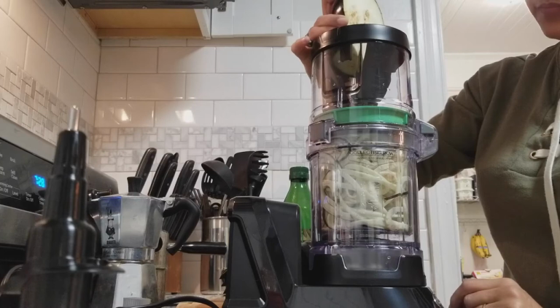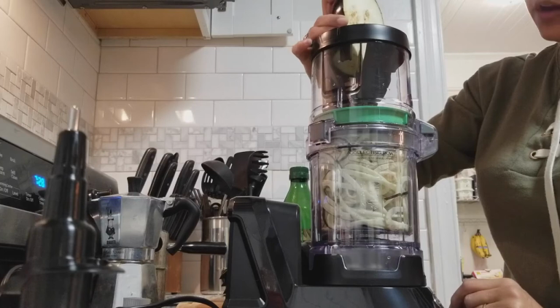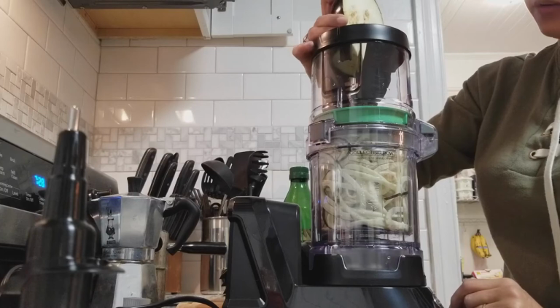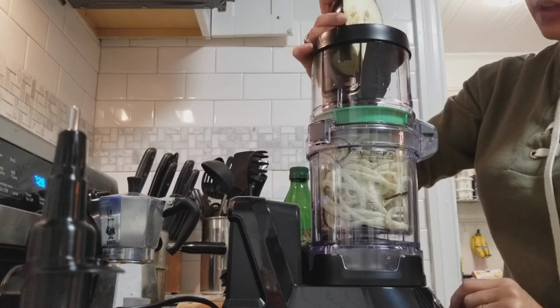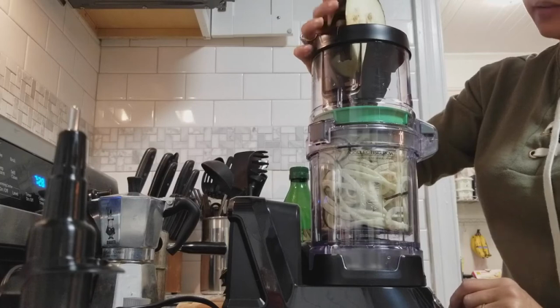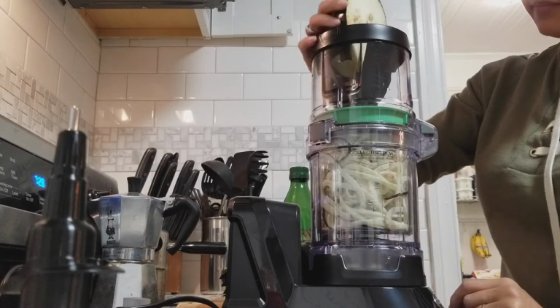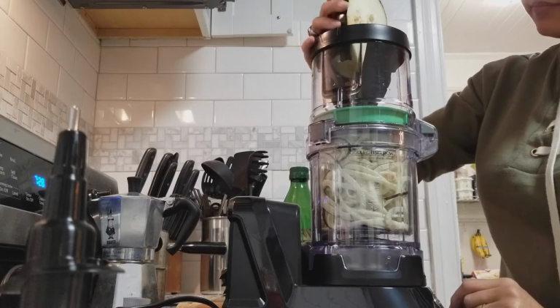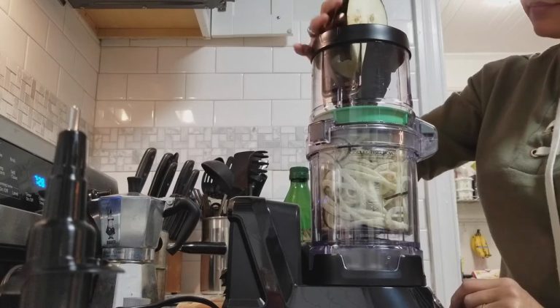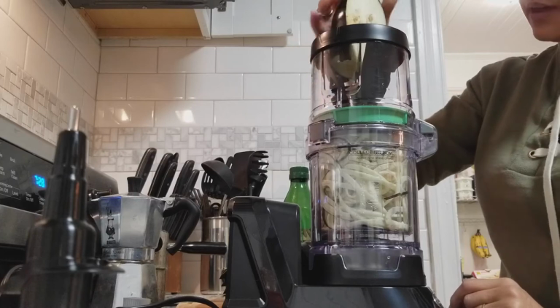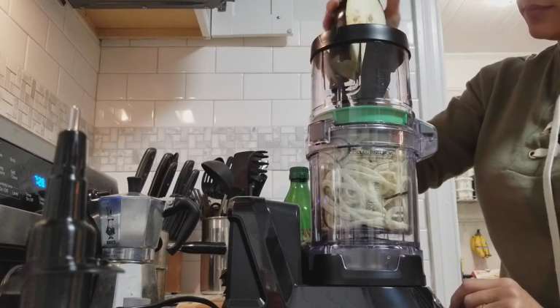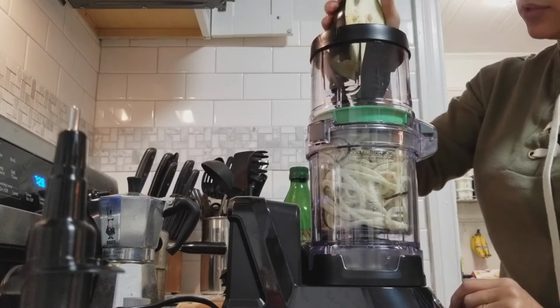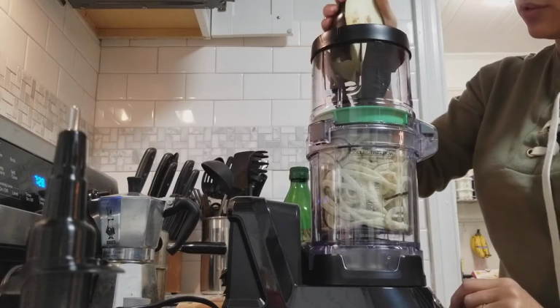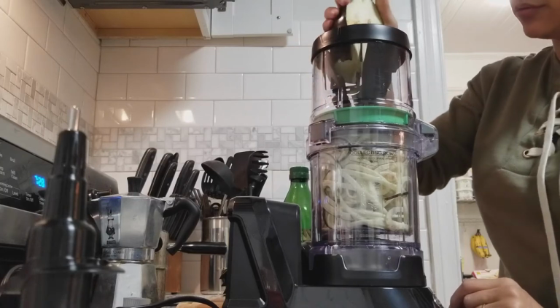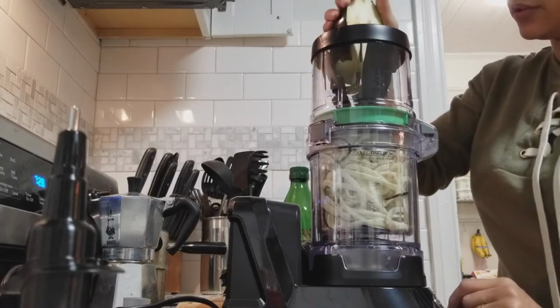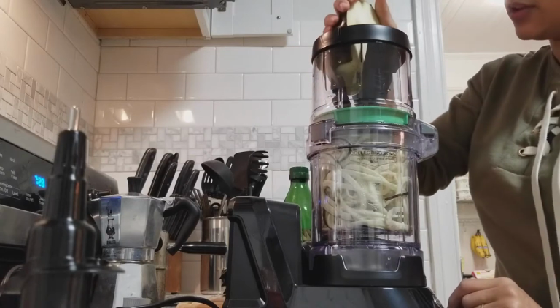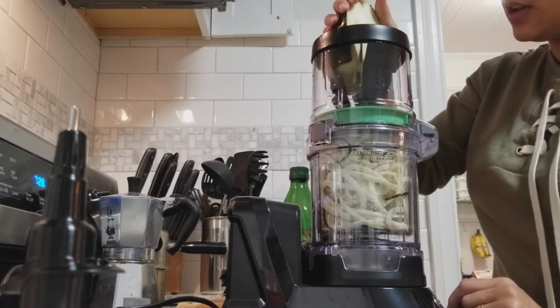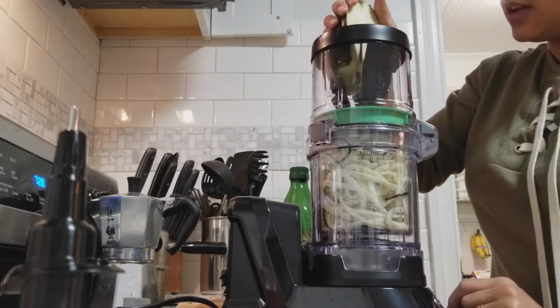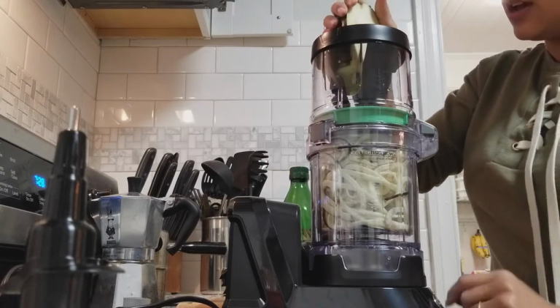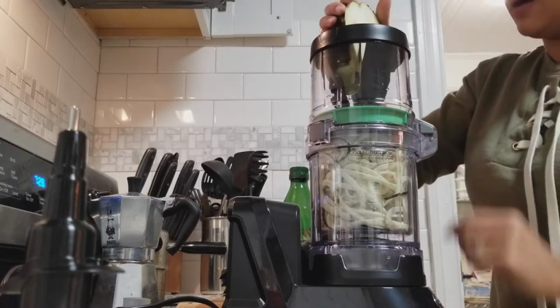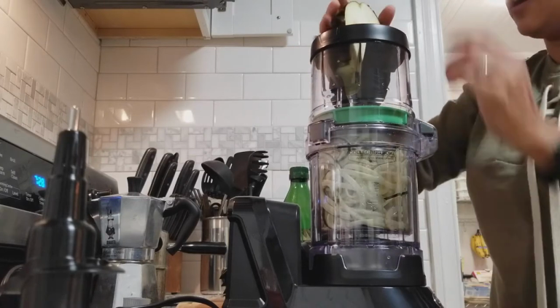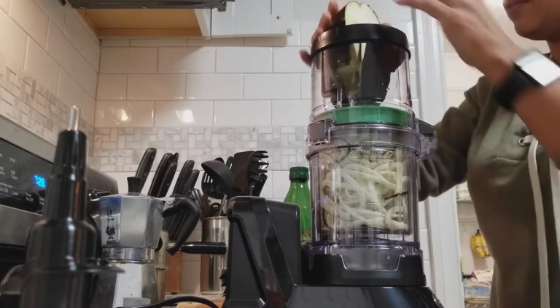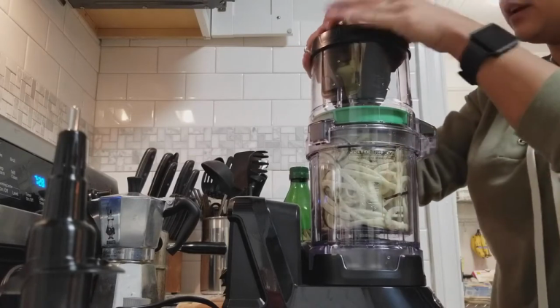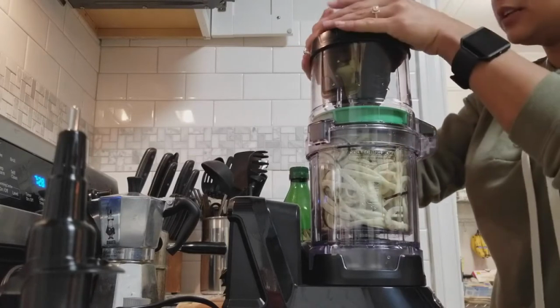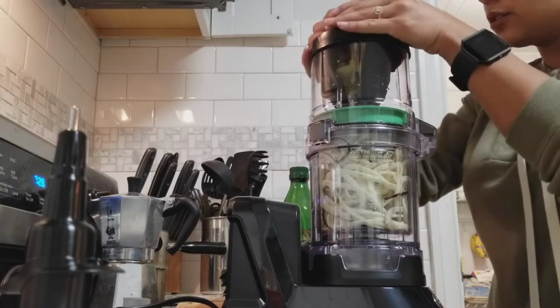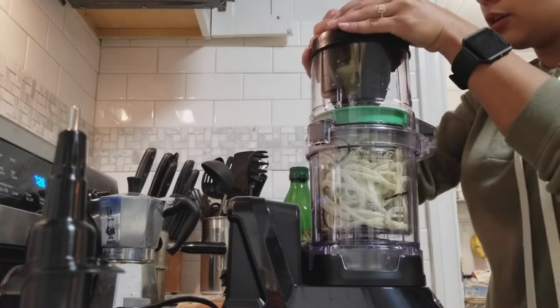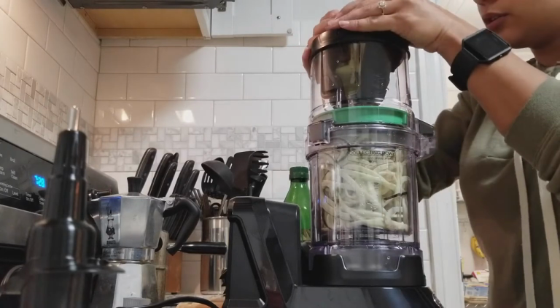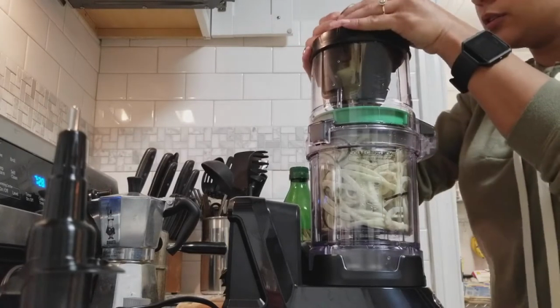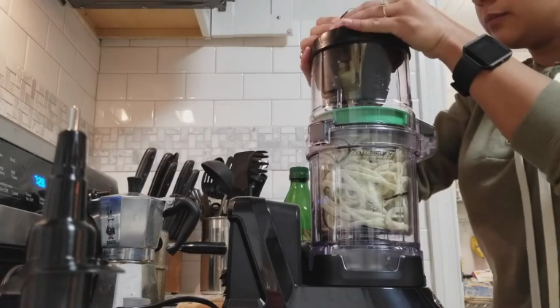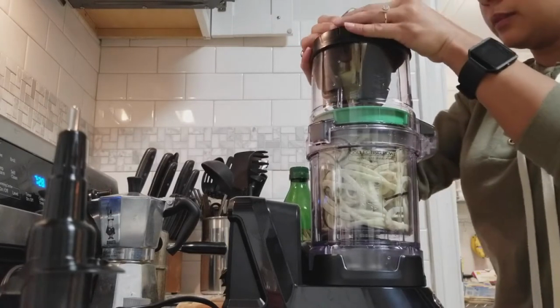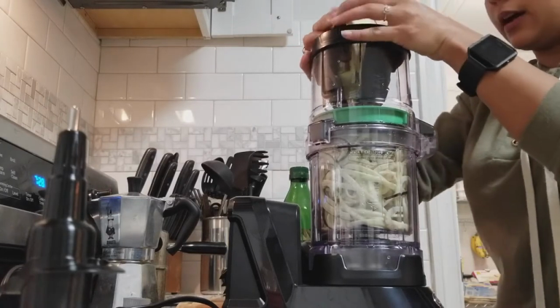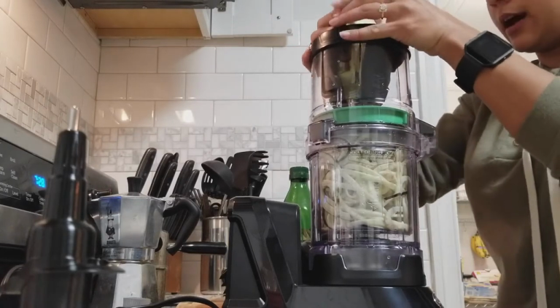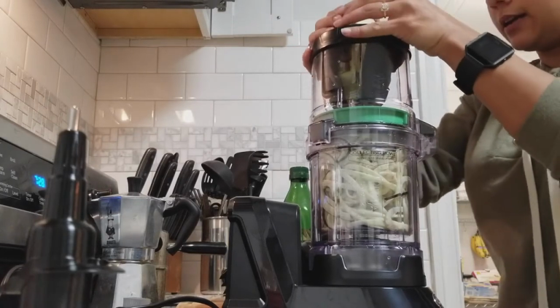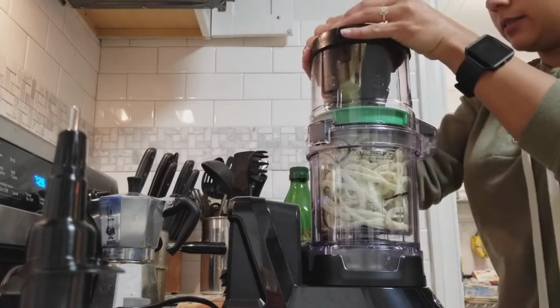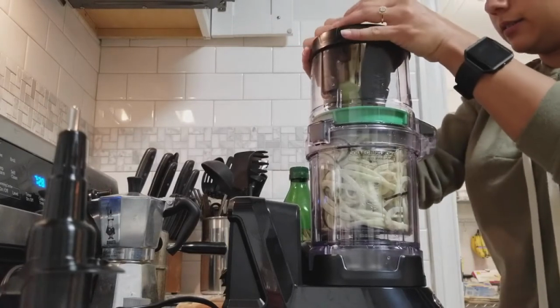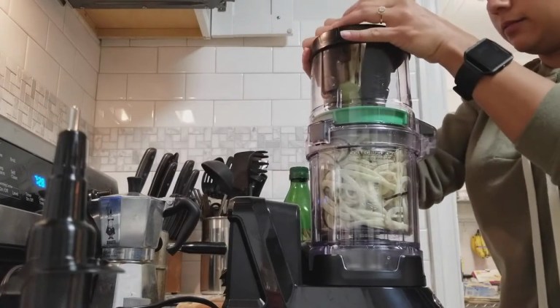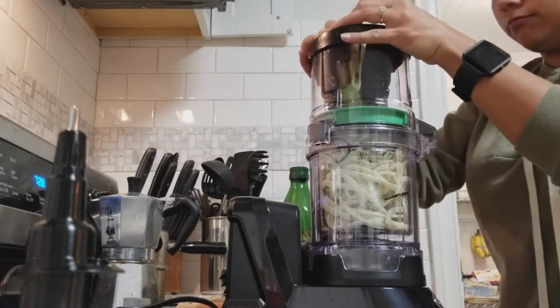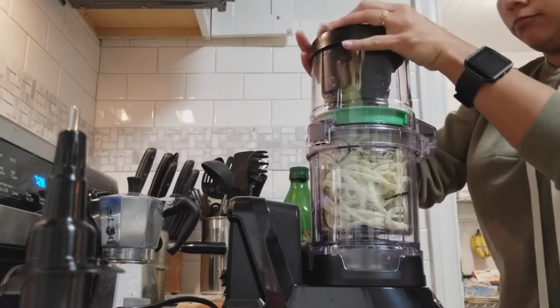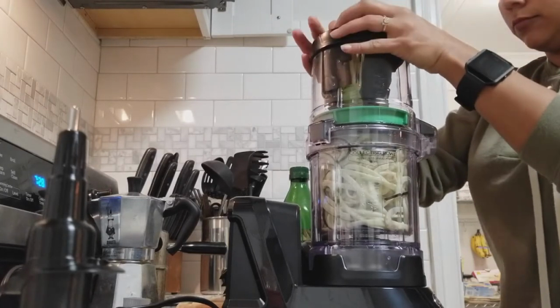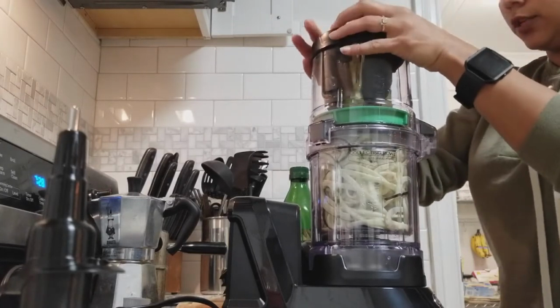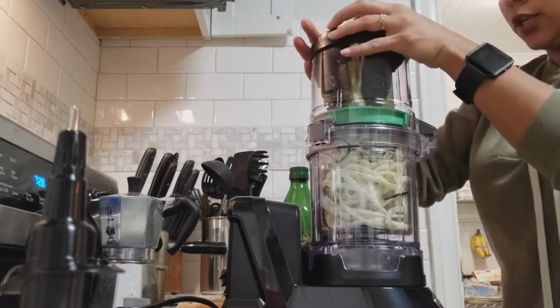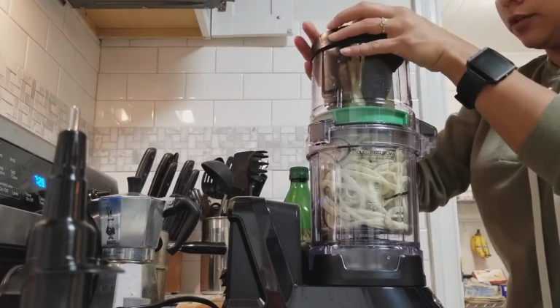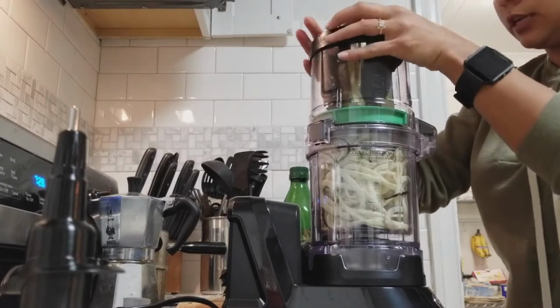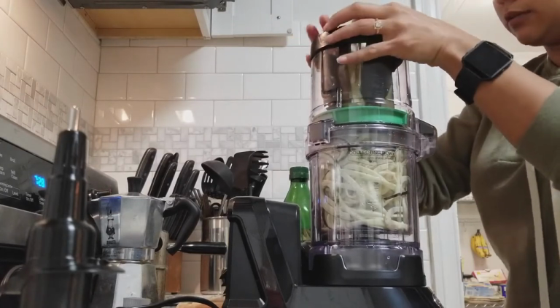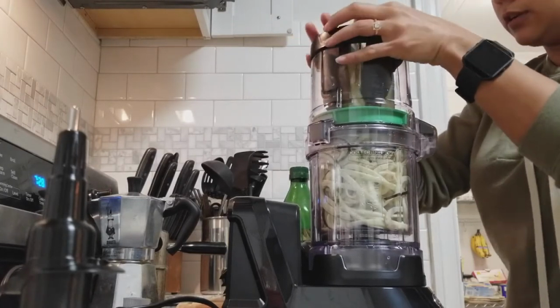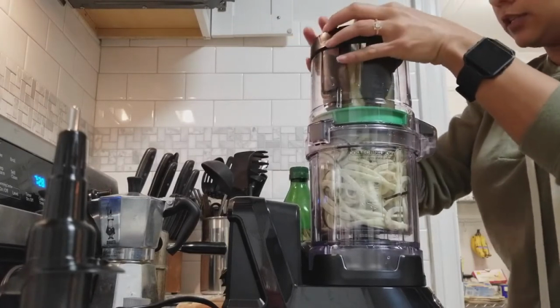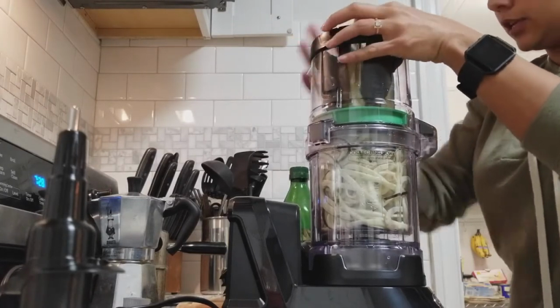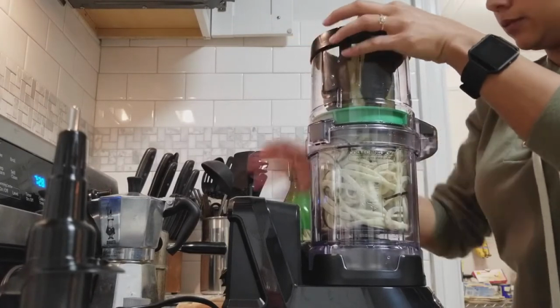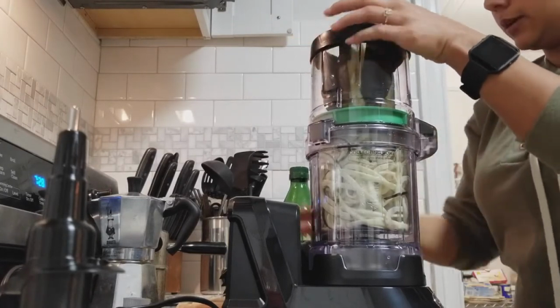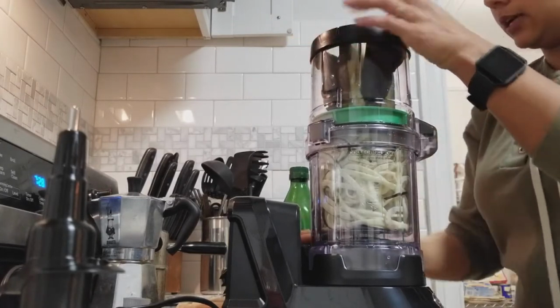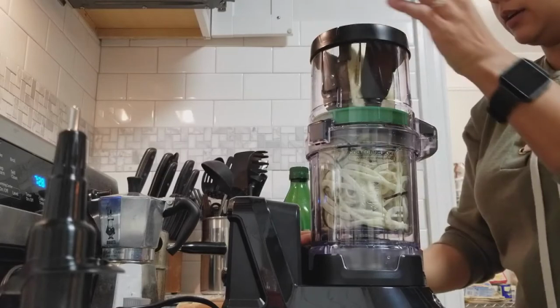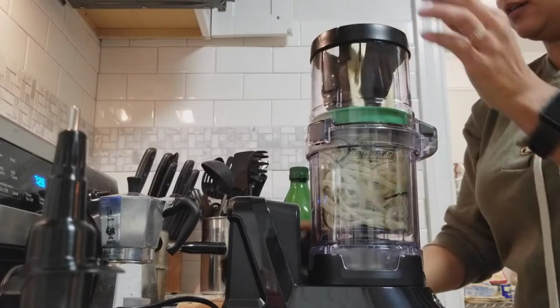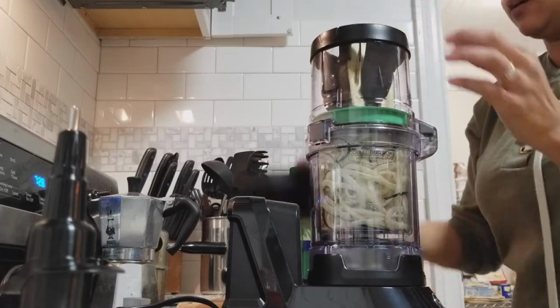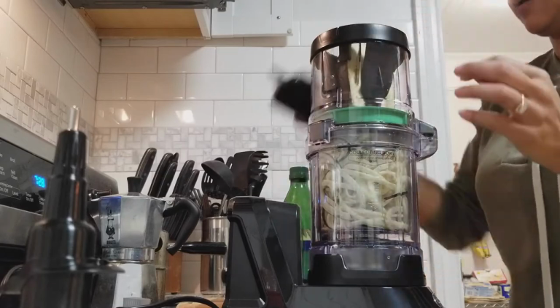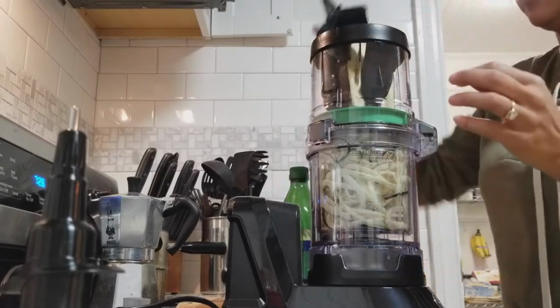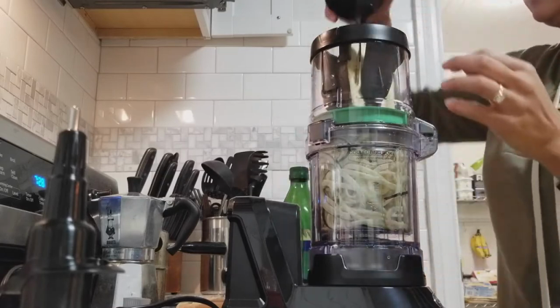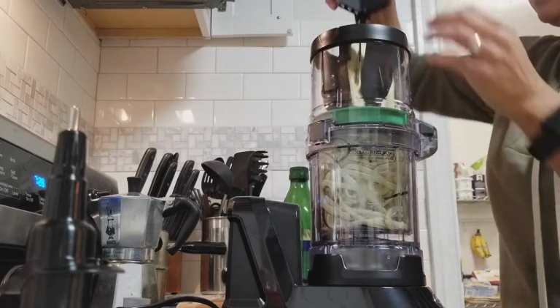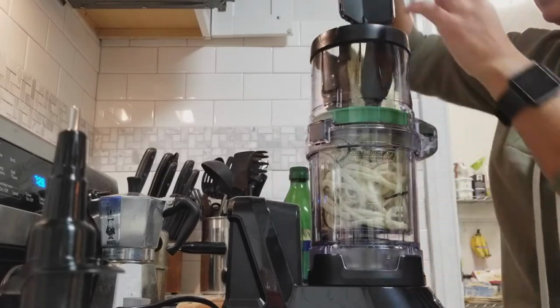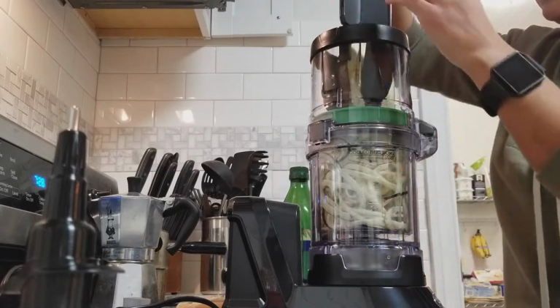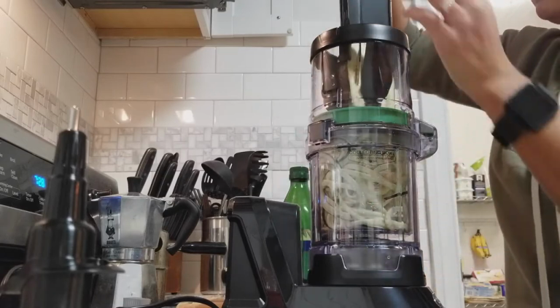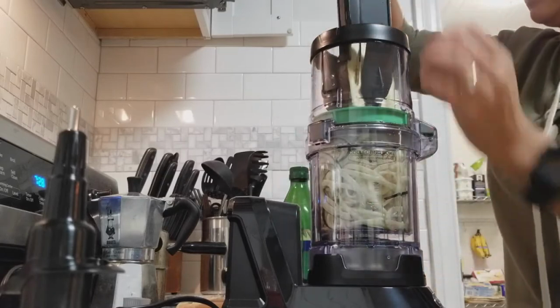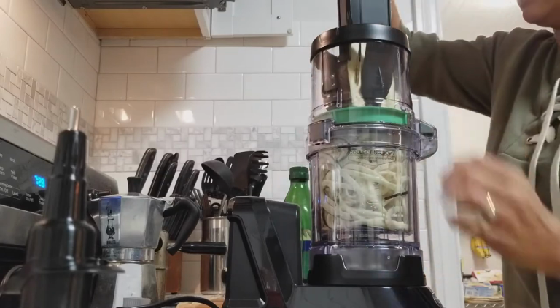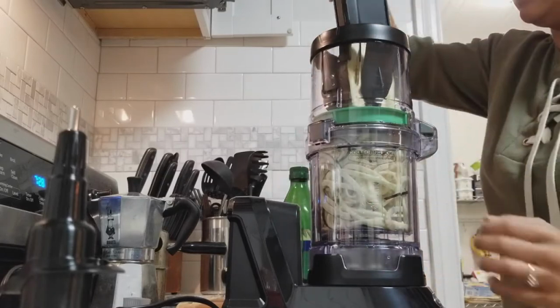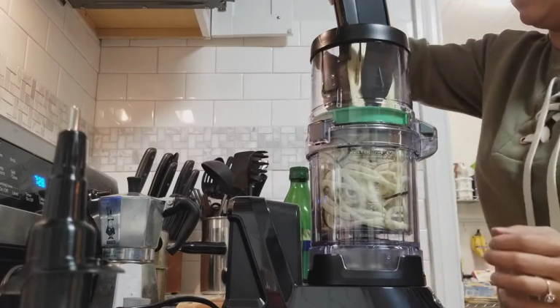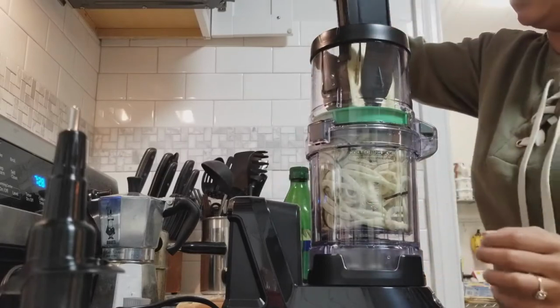I'm sold. I'm already sold, guys. You don't need to resell me. I'm good. I love it.